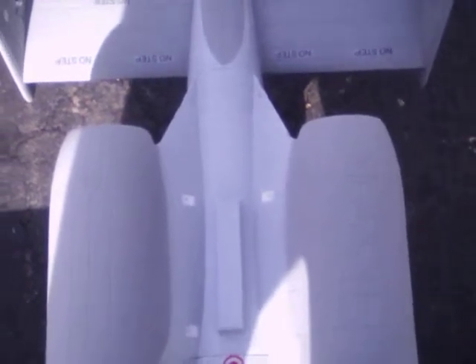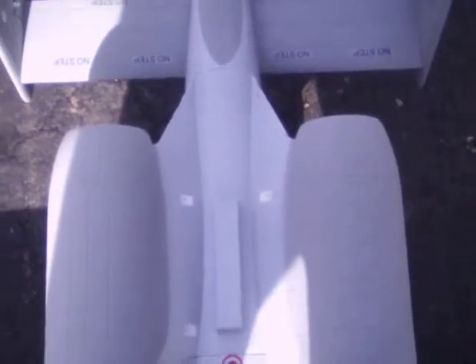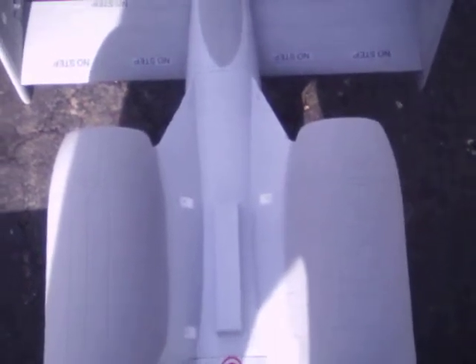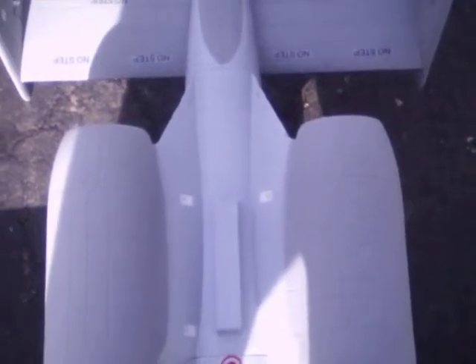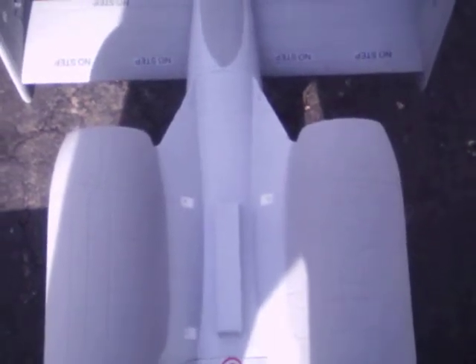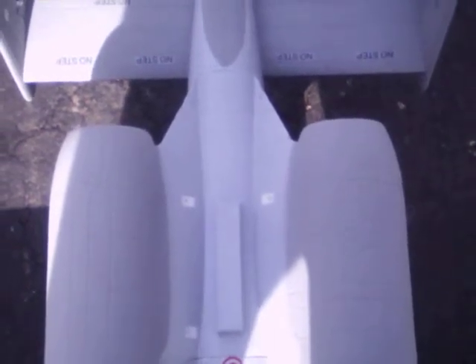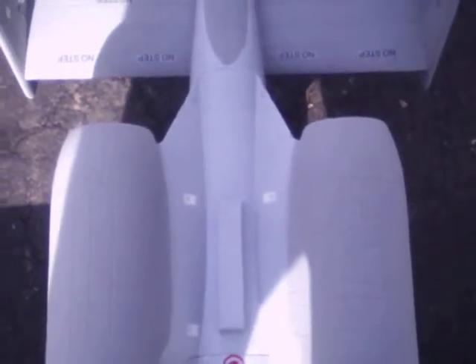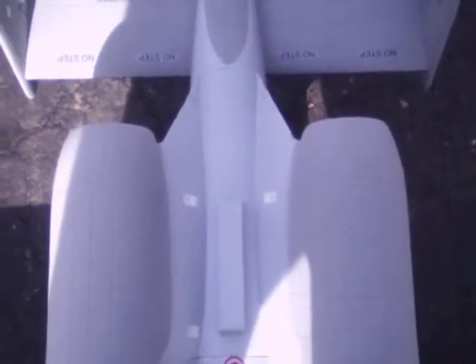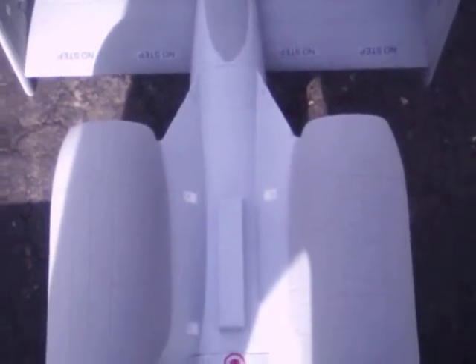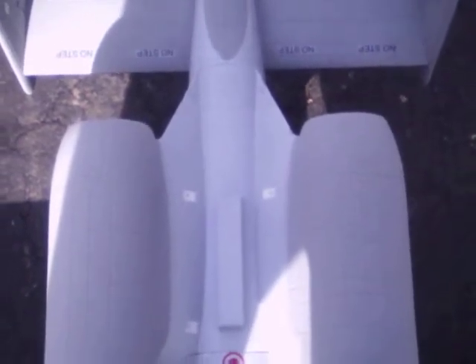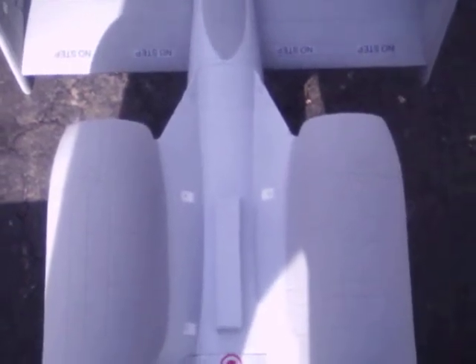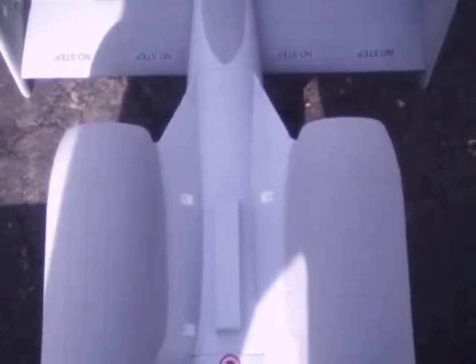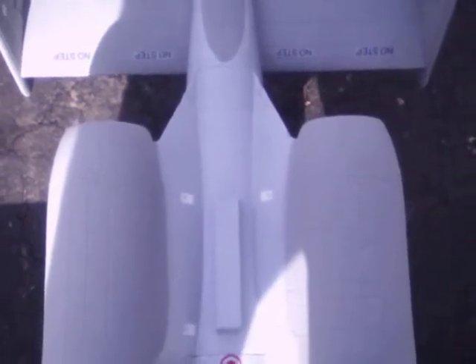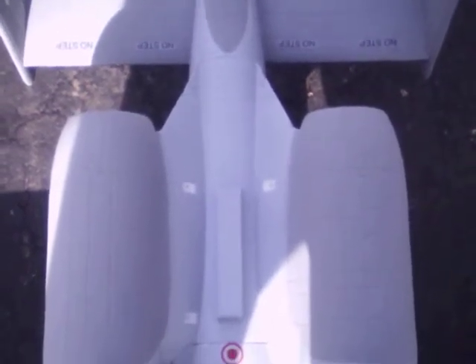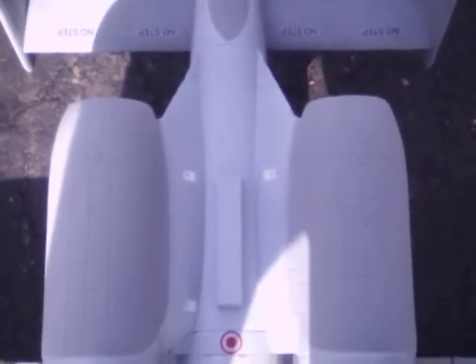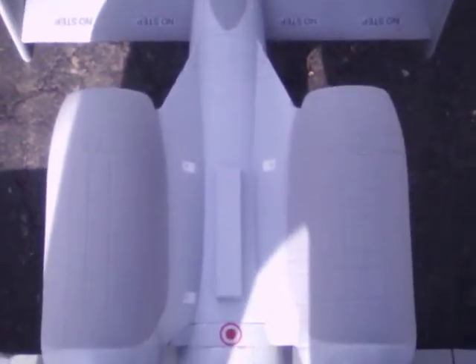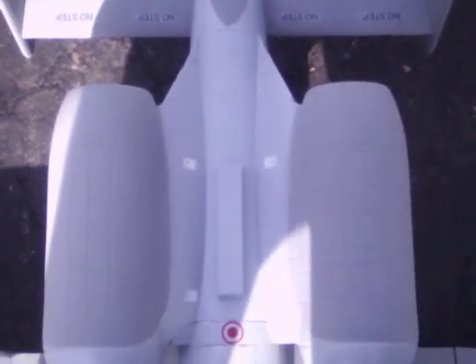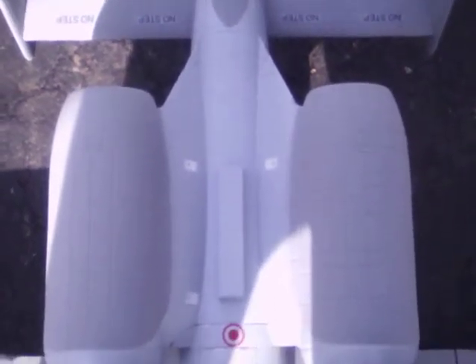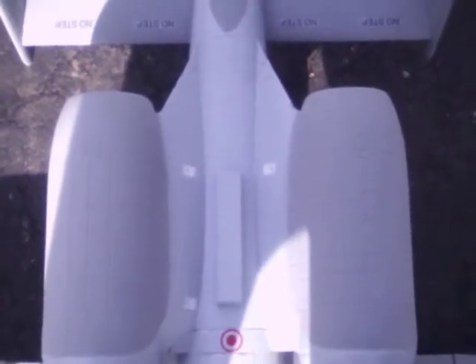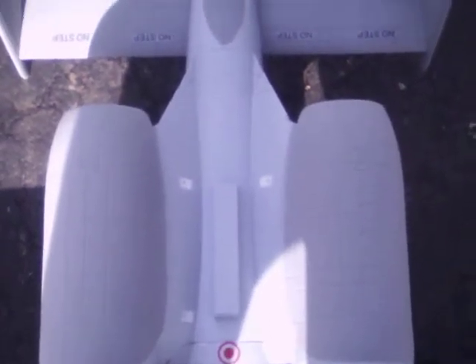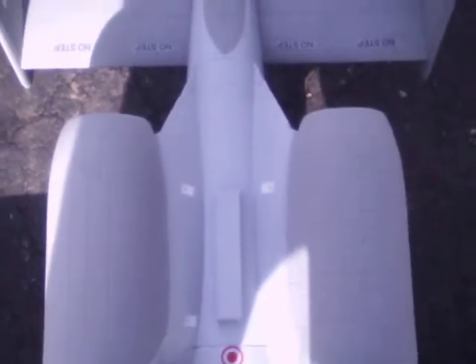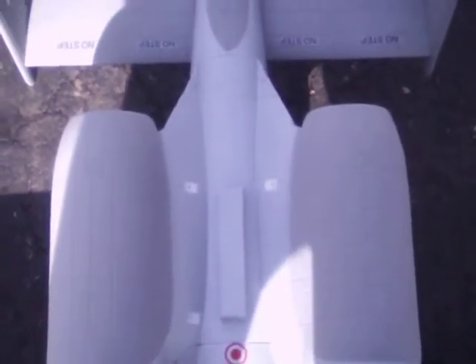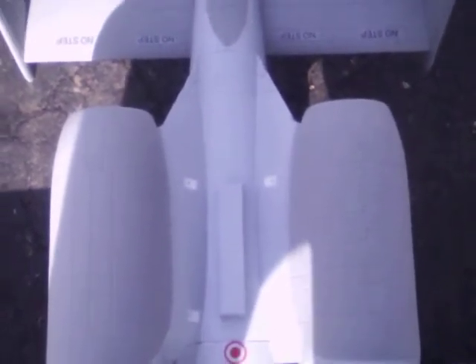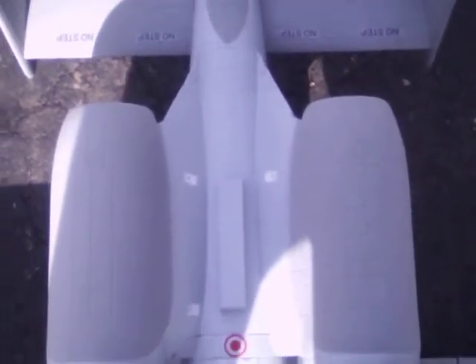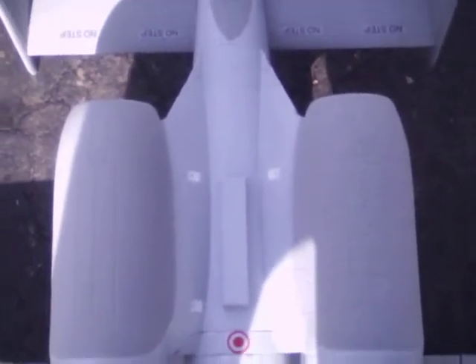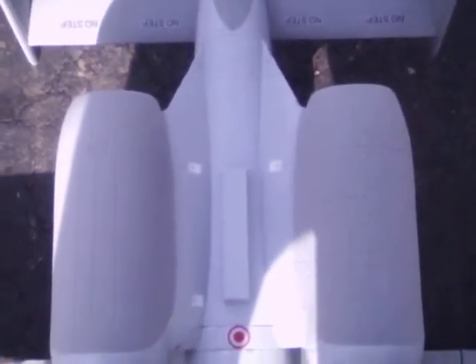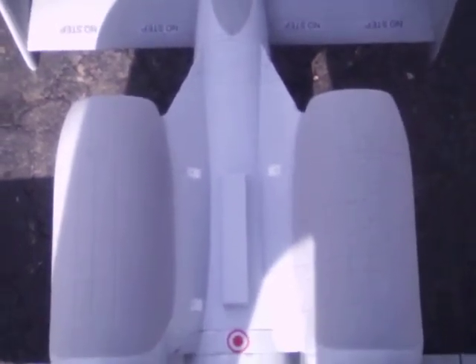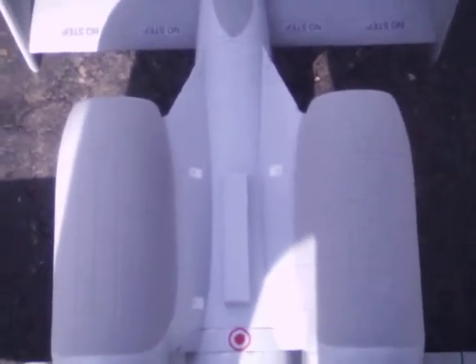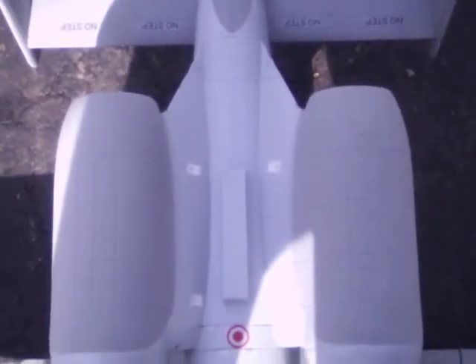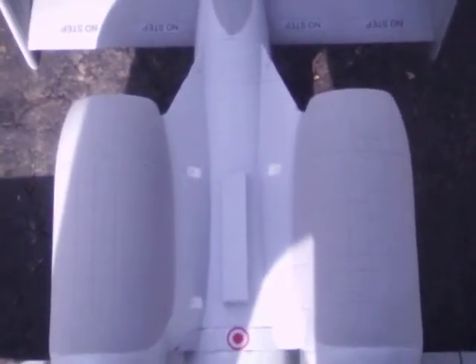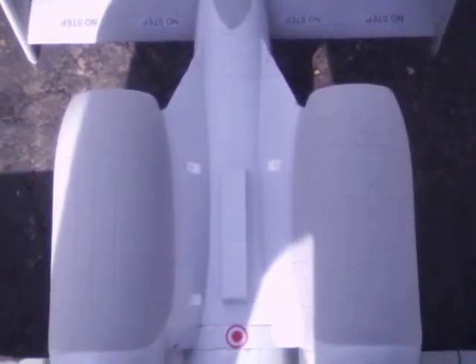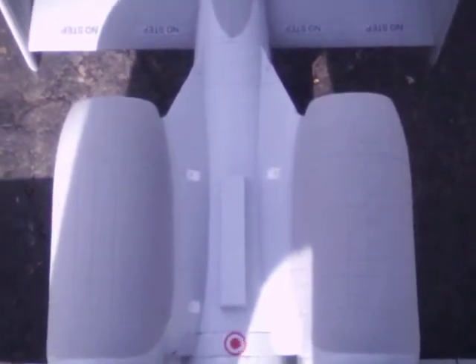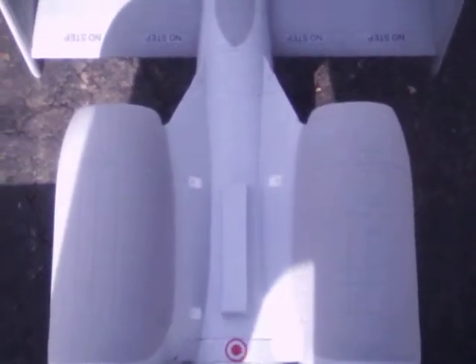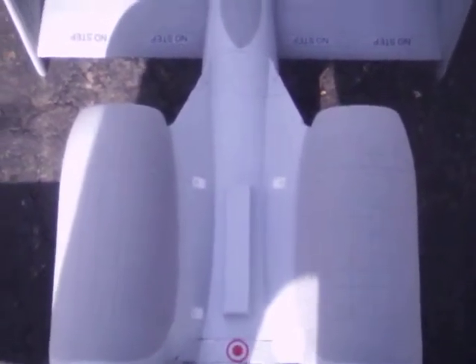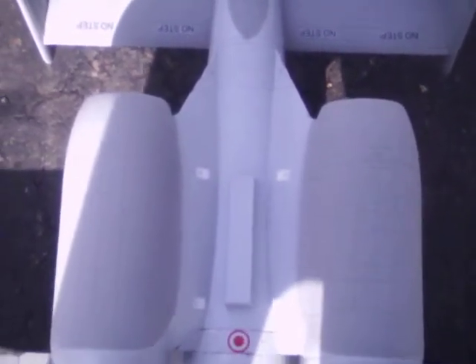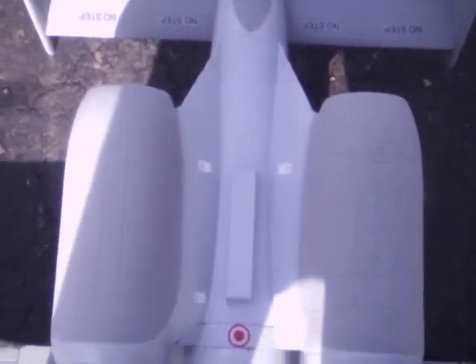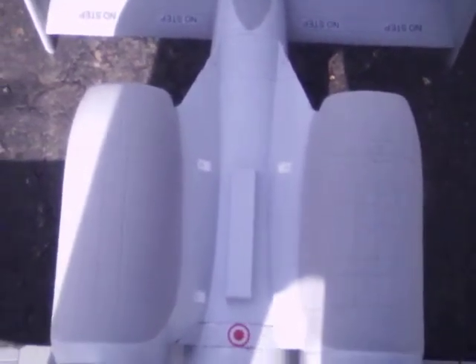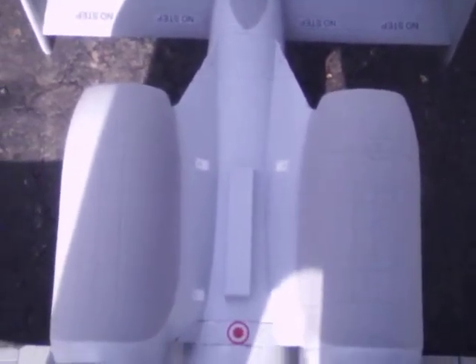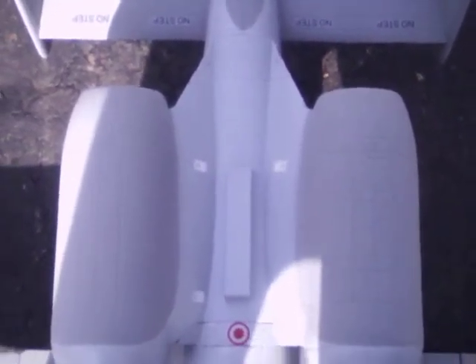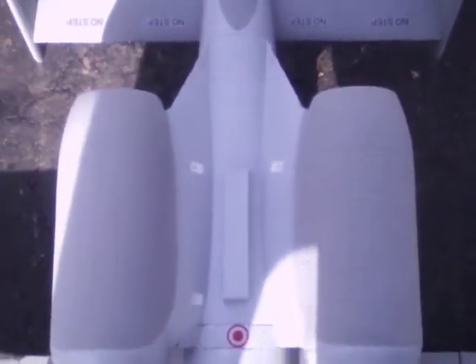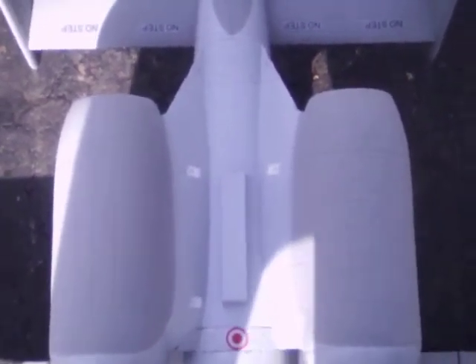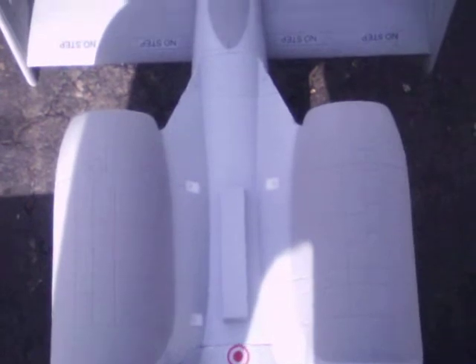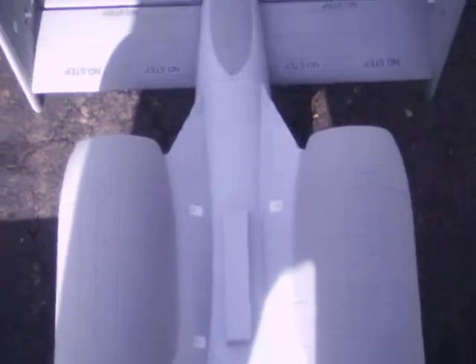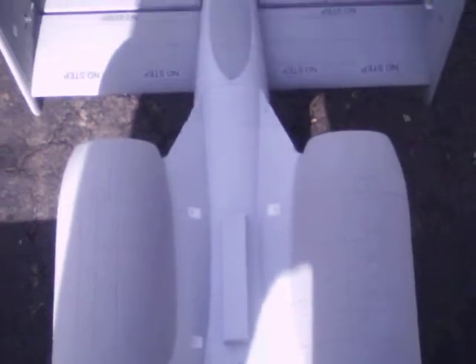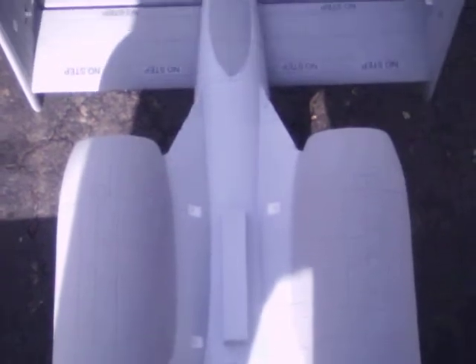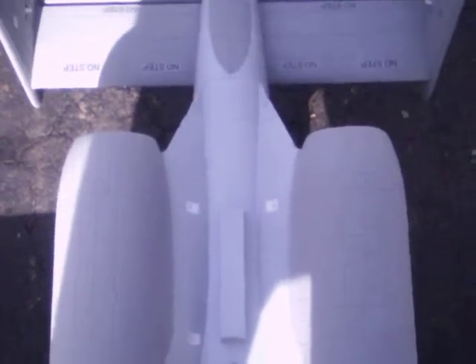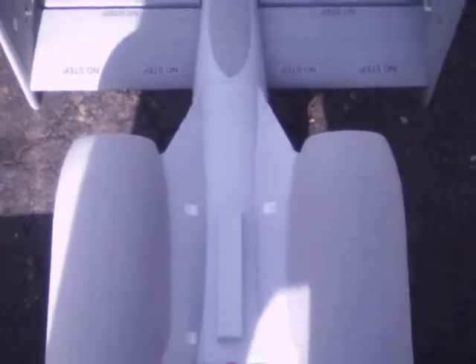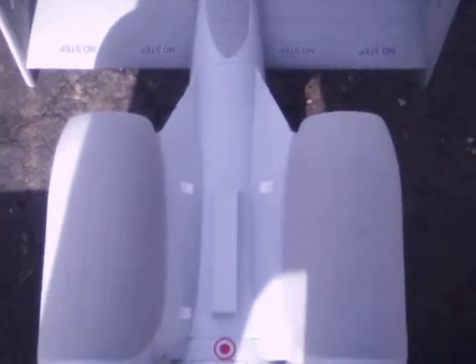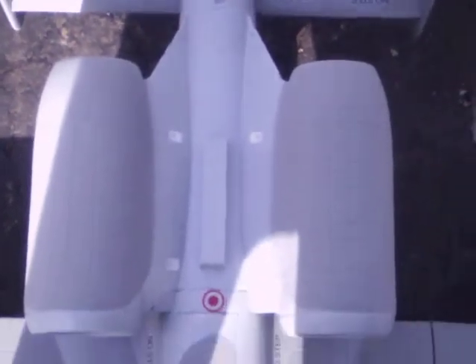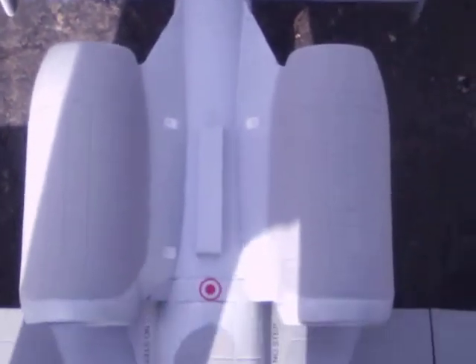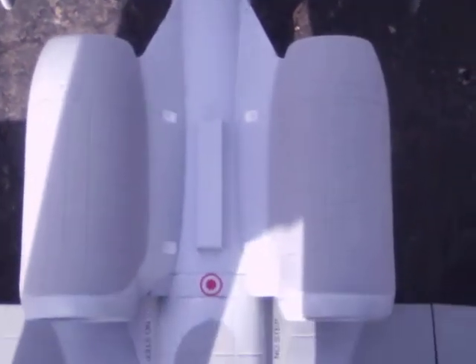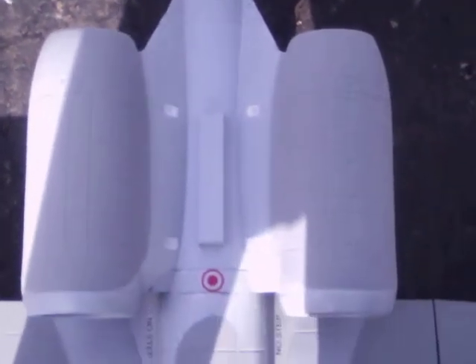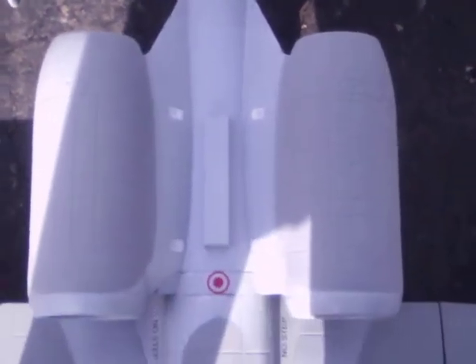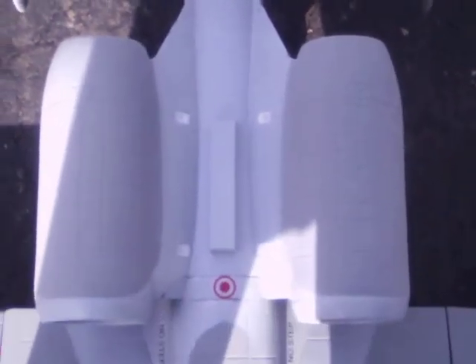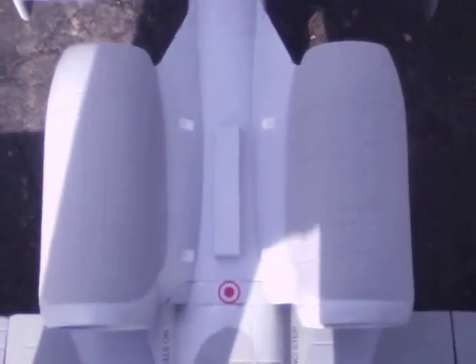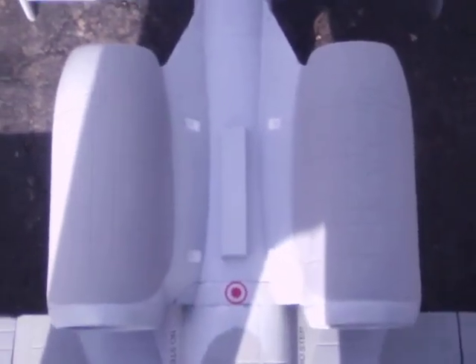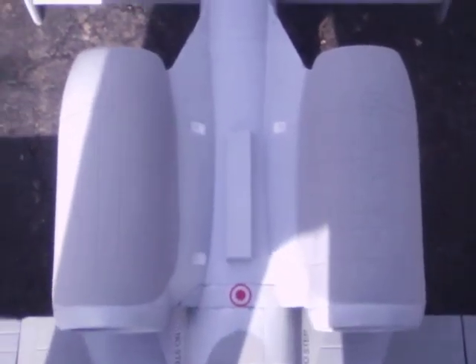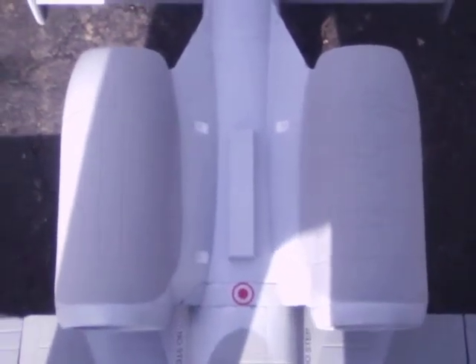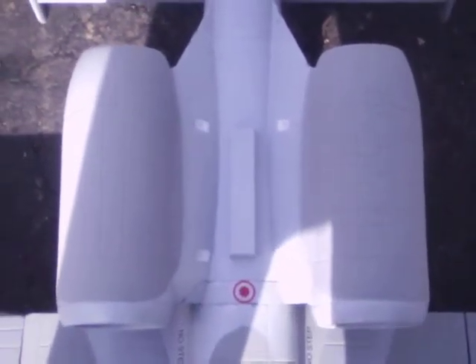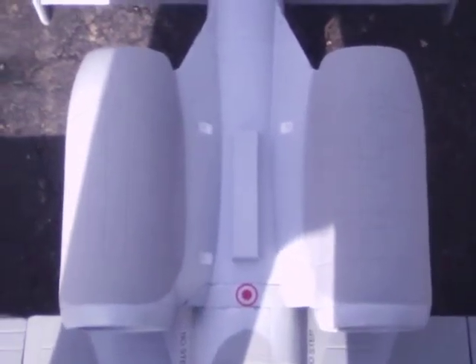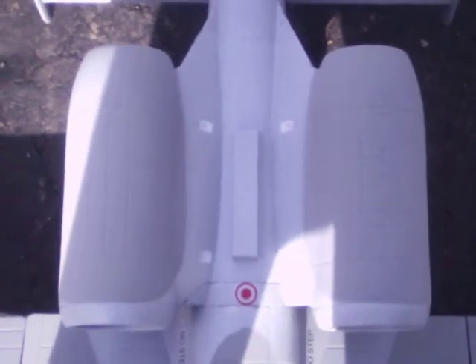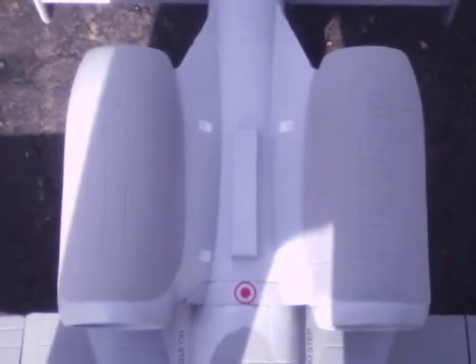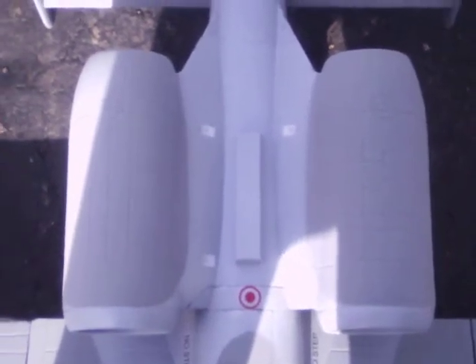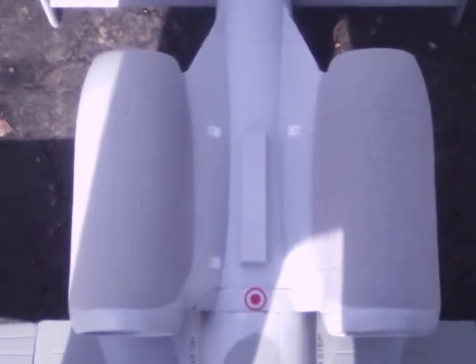I'm going to run a quick full throttle, wide open test. Make sure nothing blows up. Here we go.